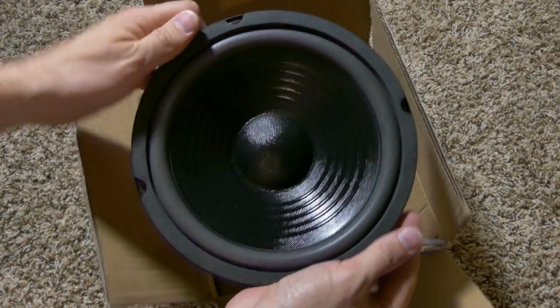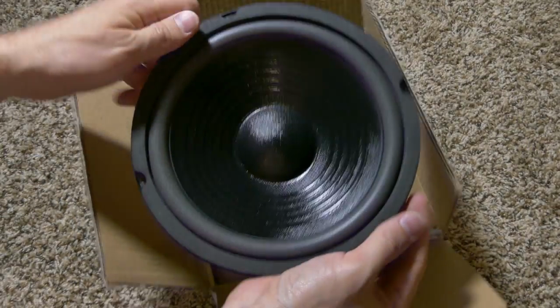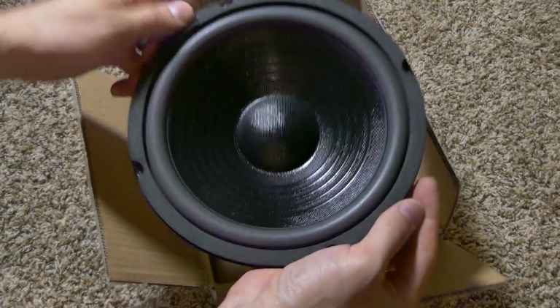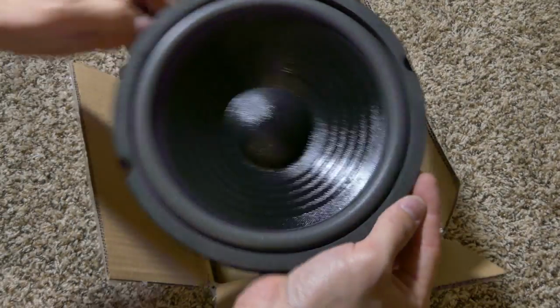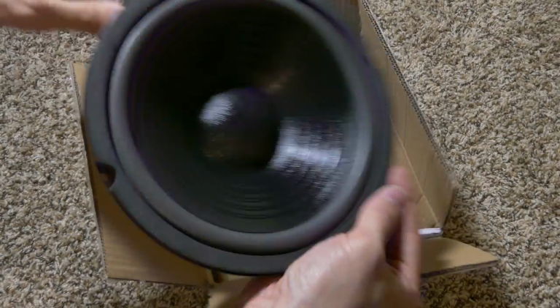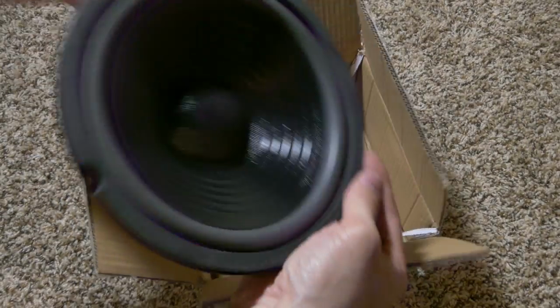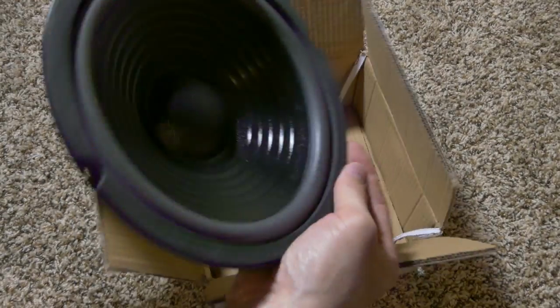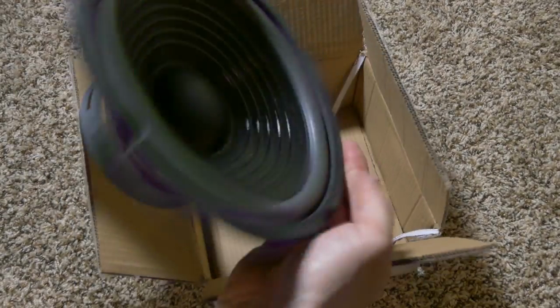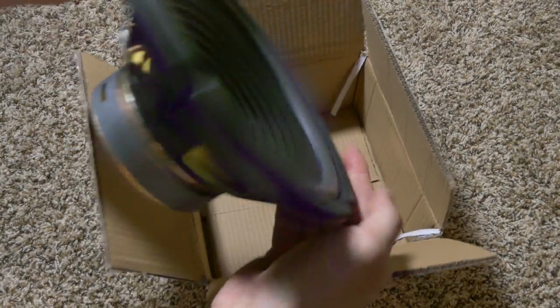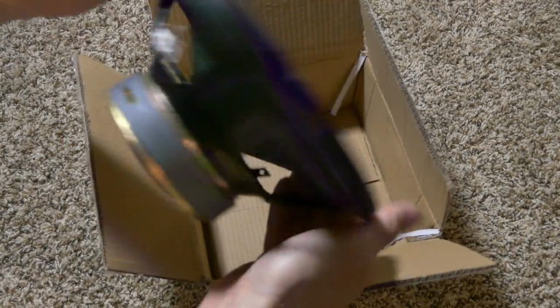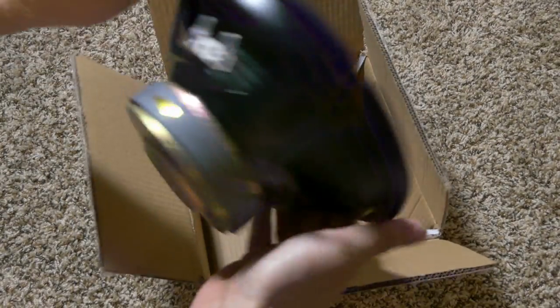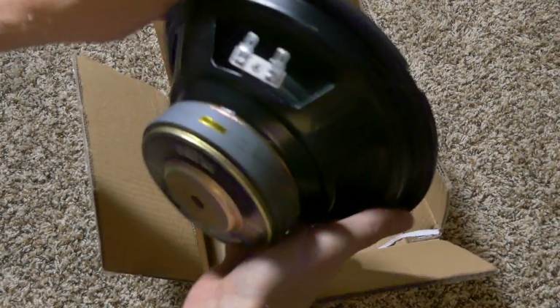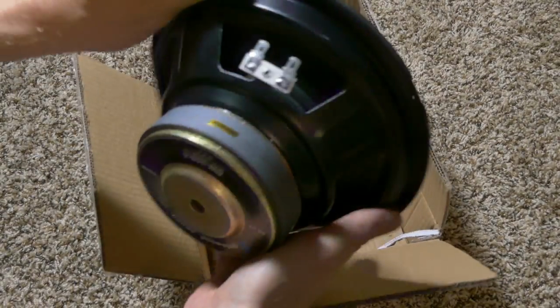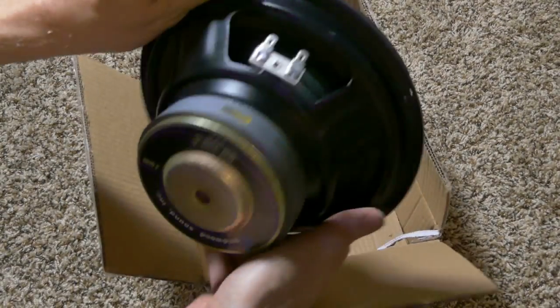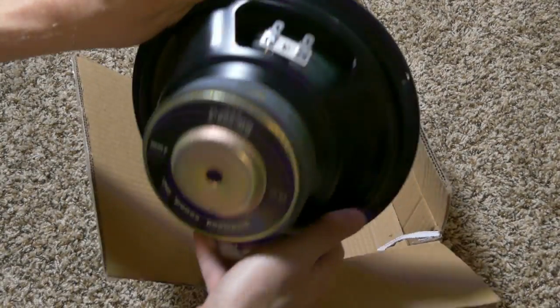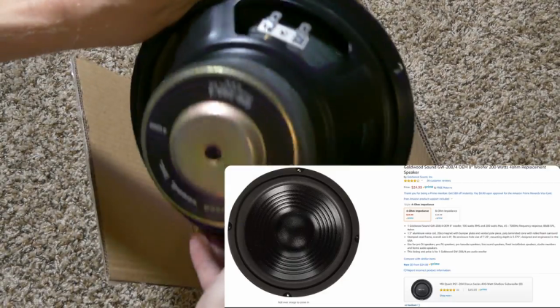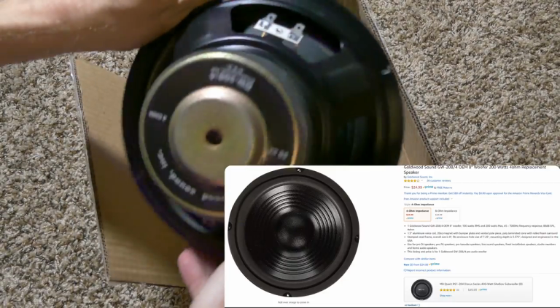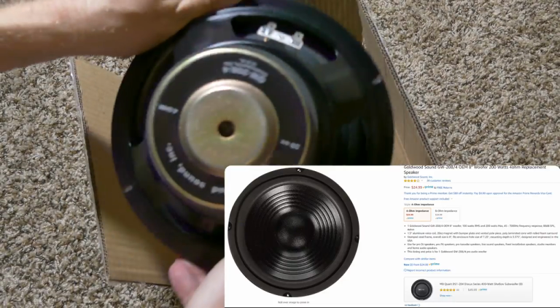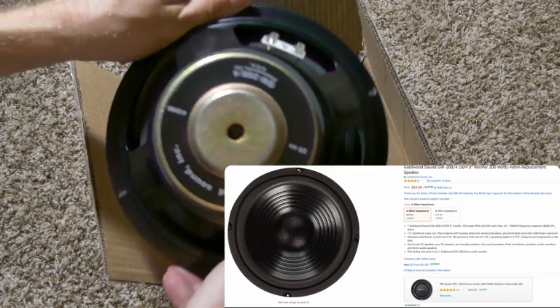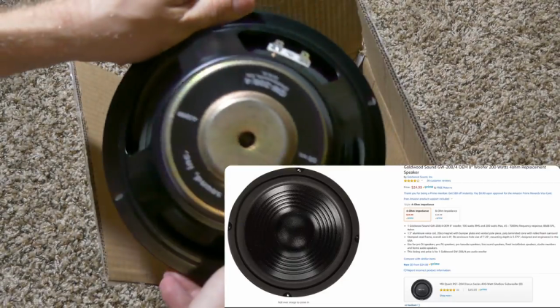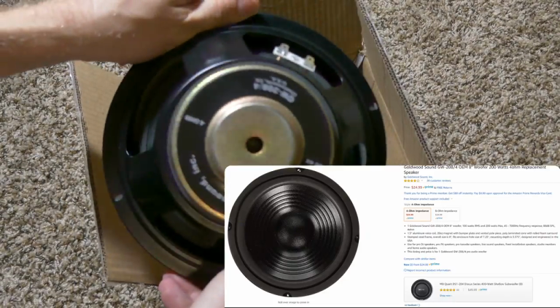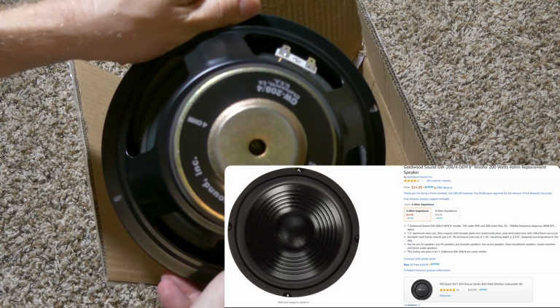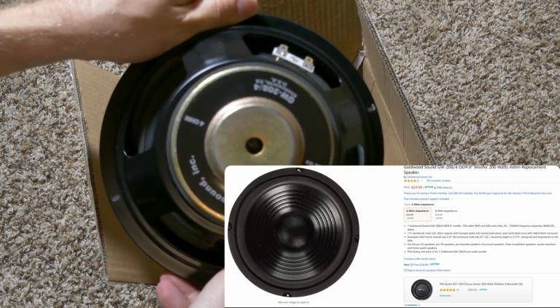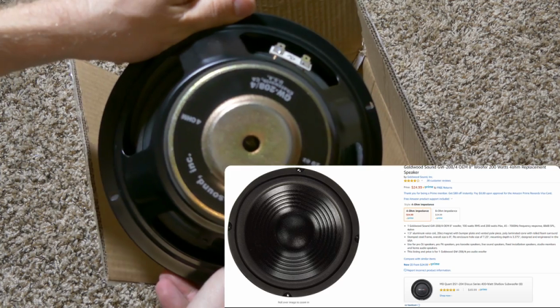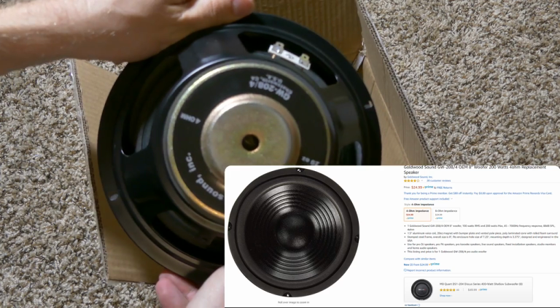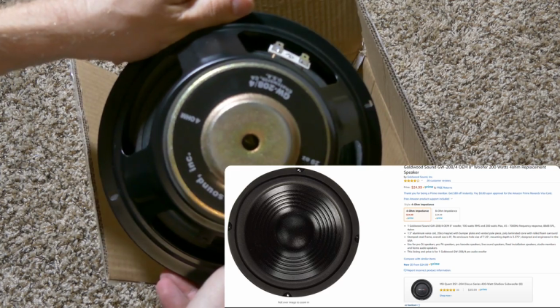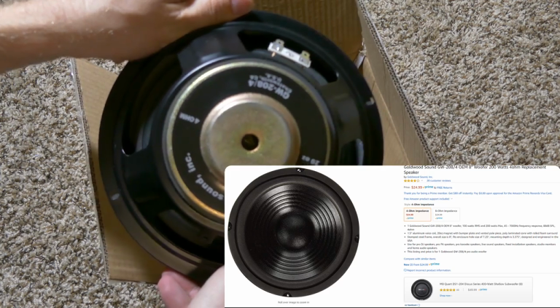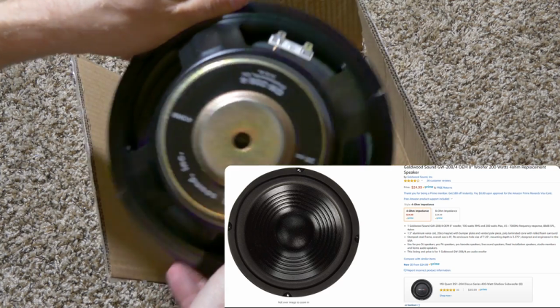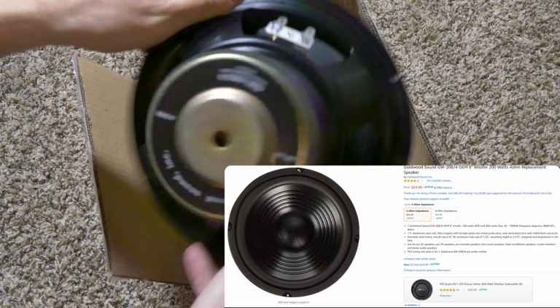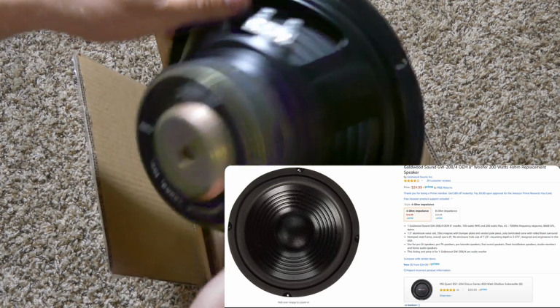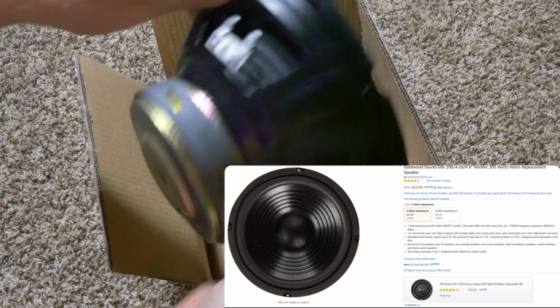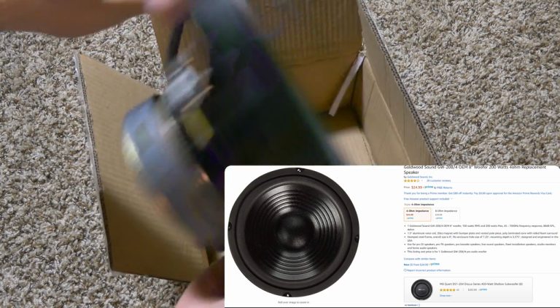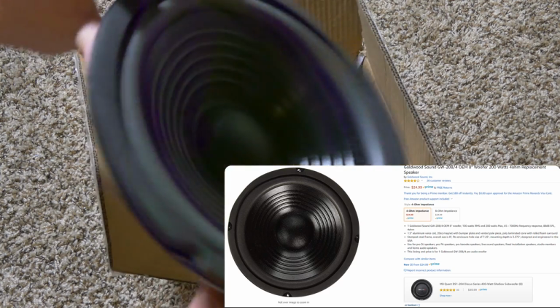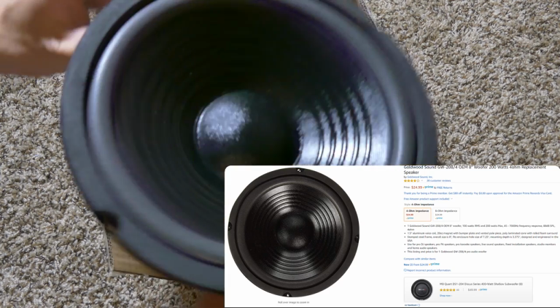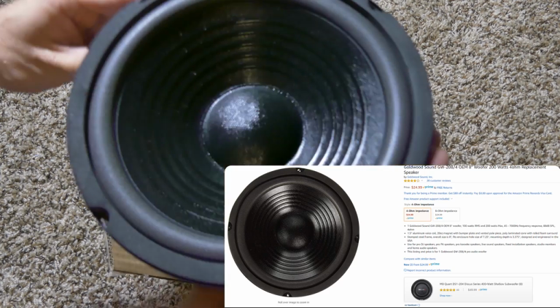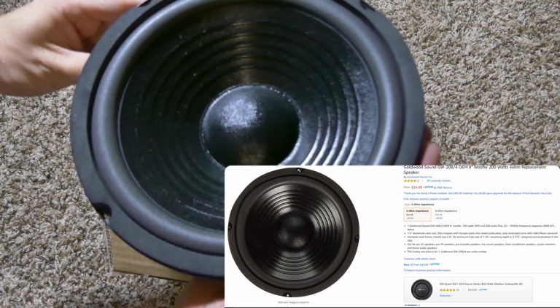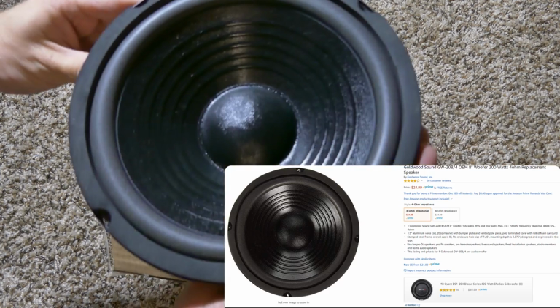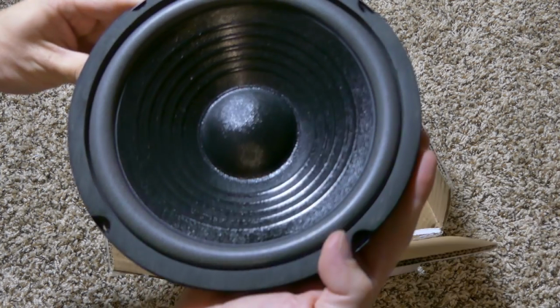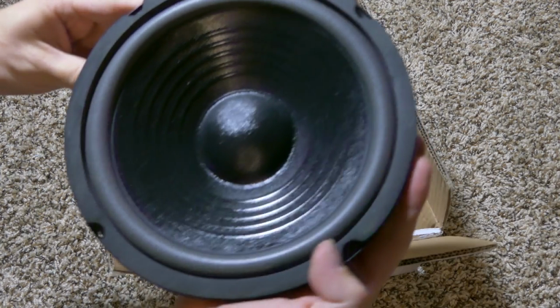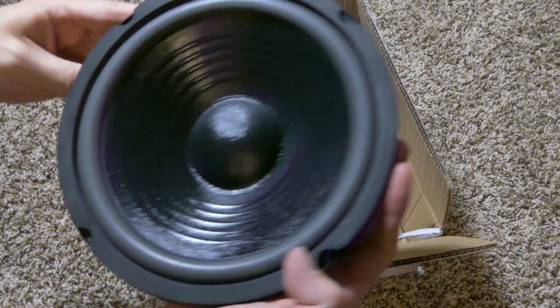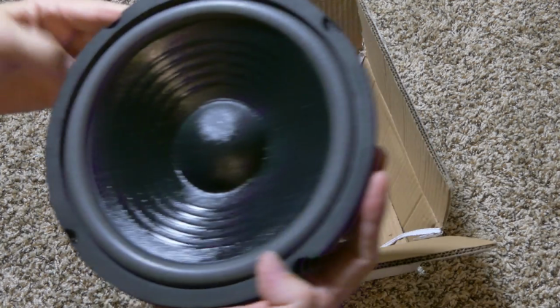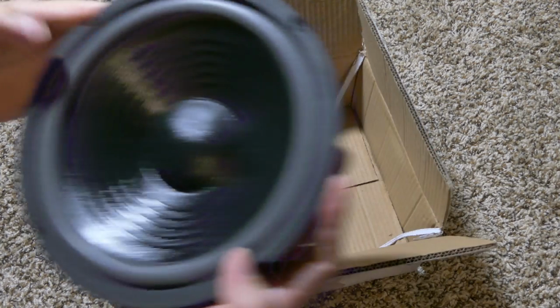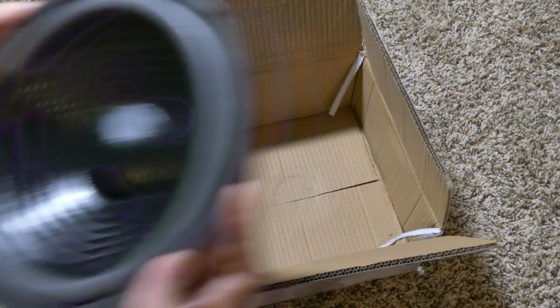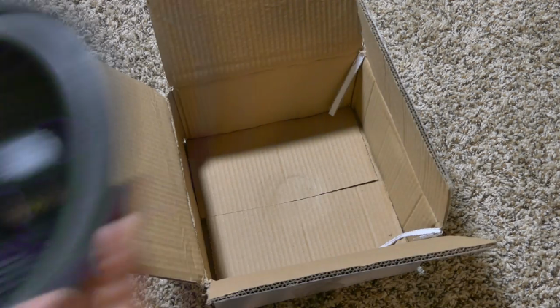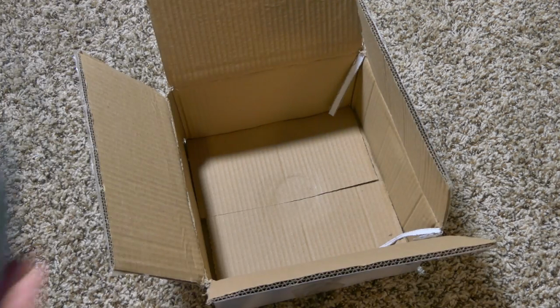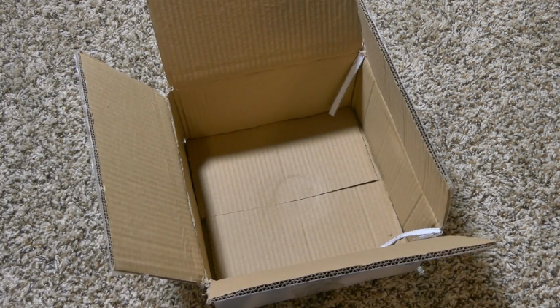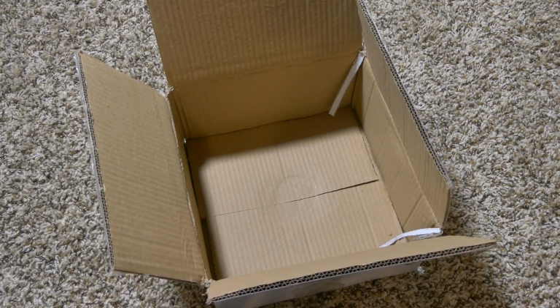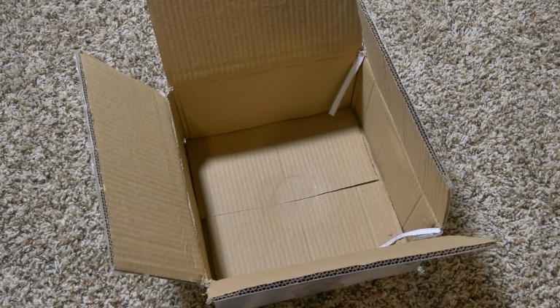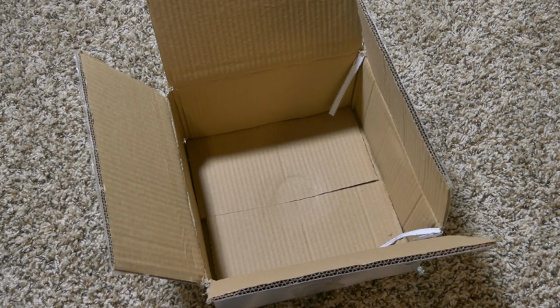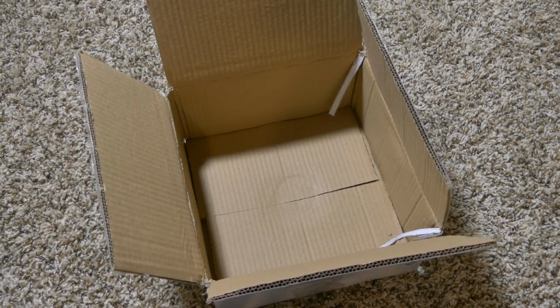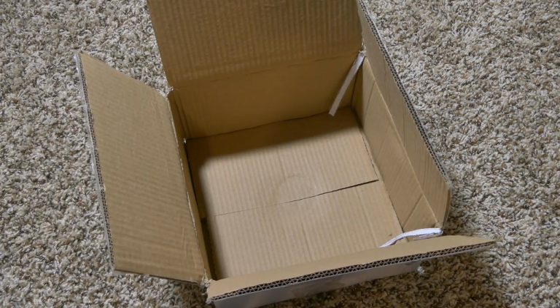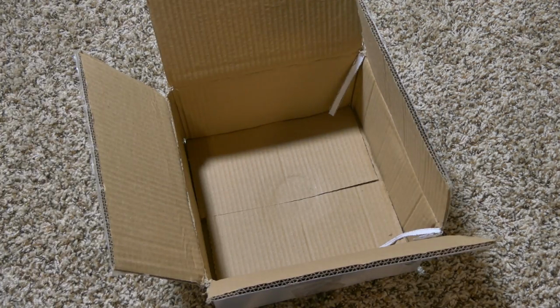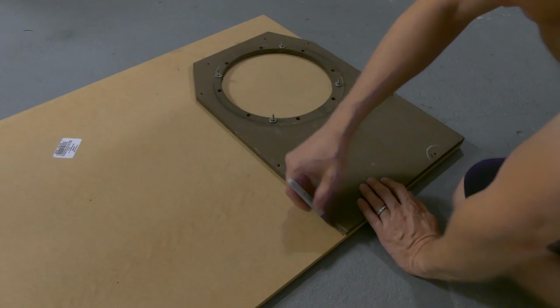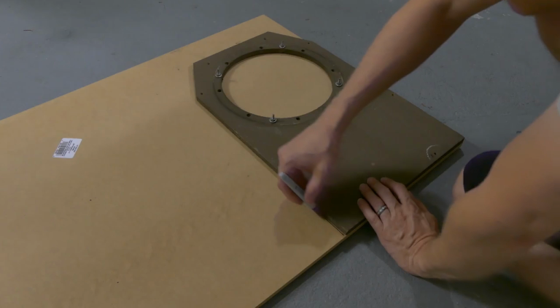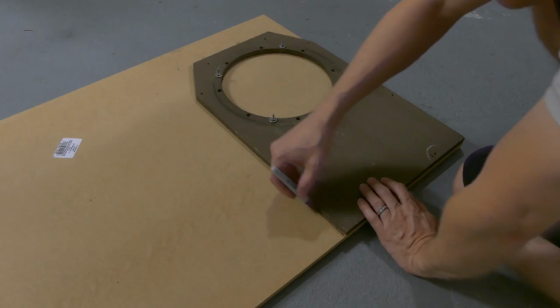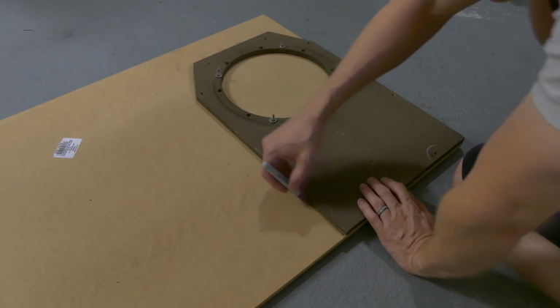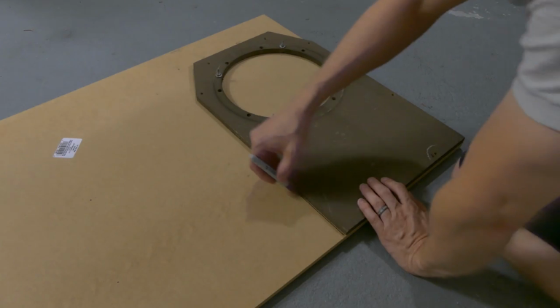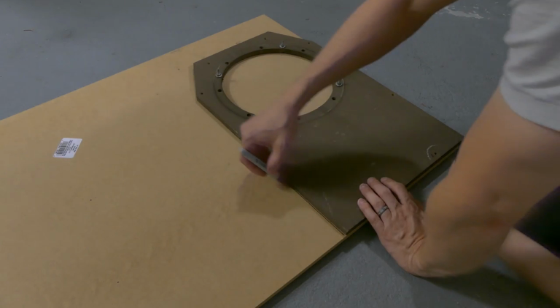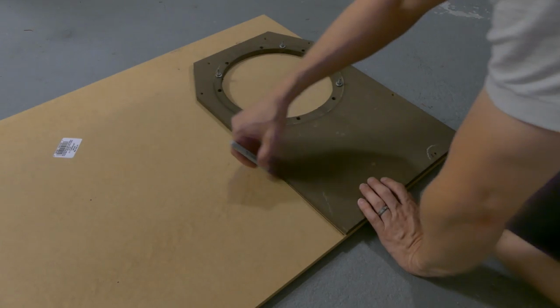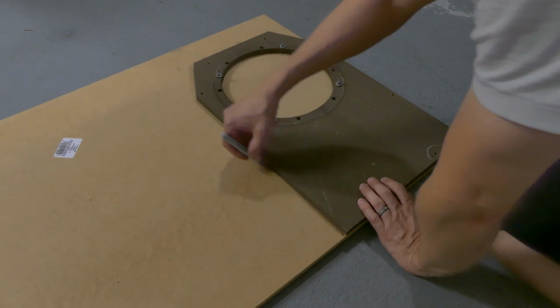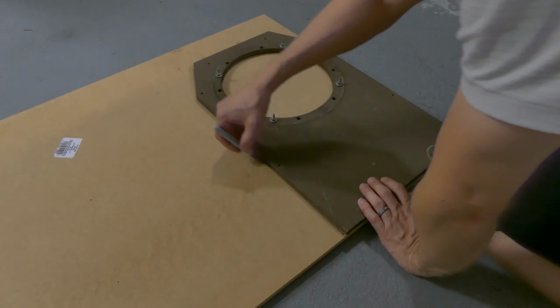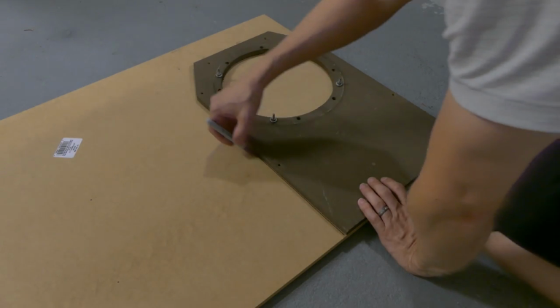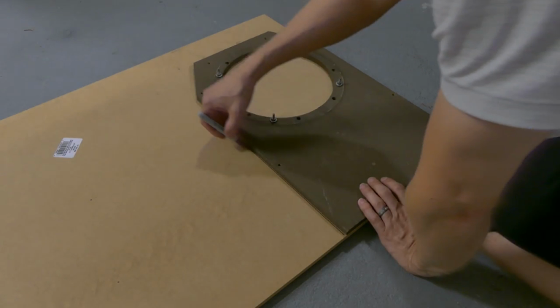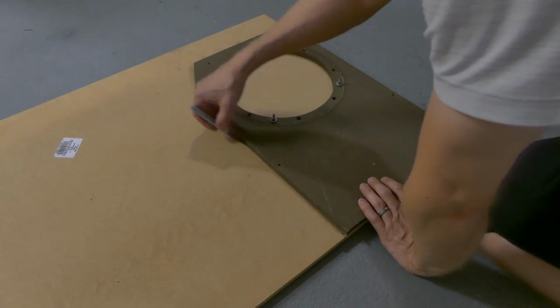Amazingly you can get these speakers on Amazon for only $25. All I had to do now was create a new speaker mount.